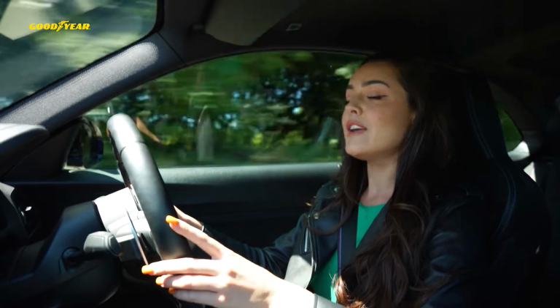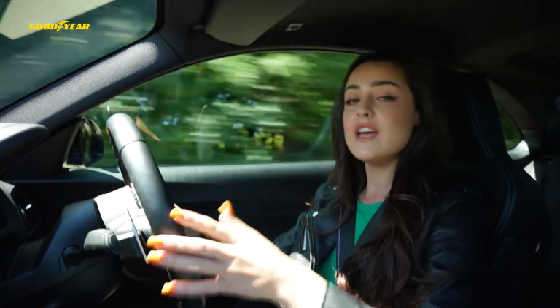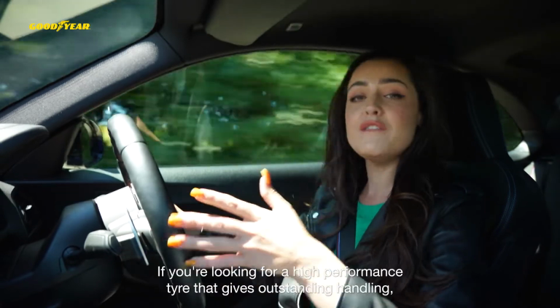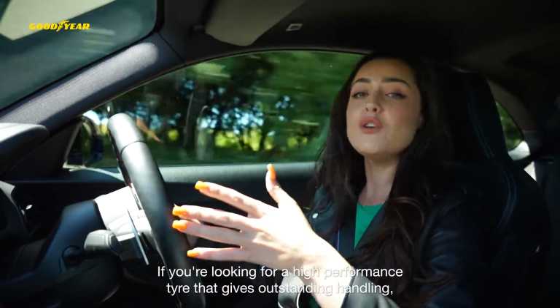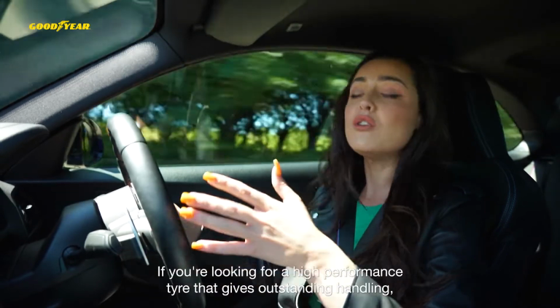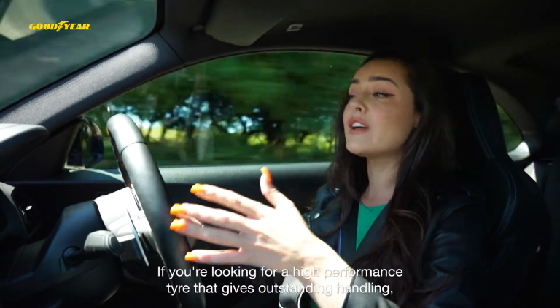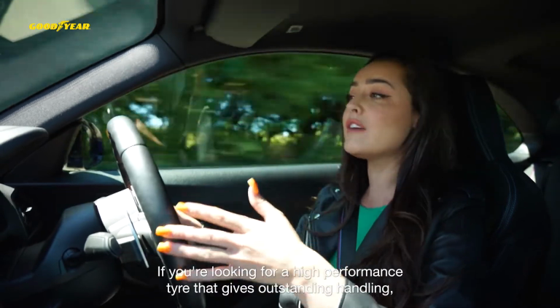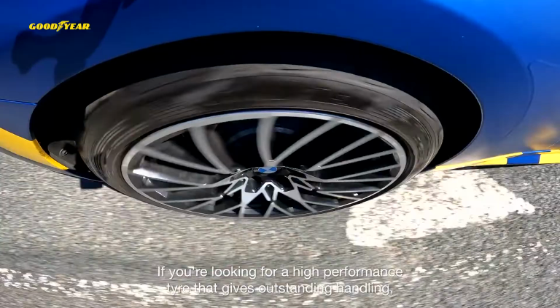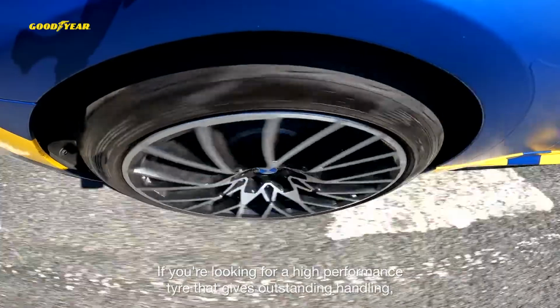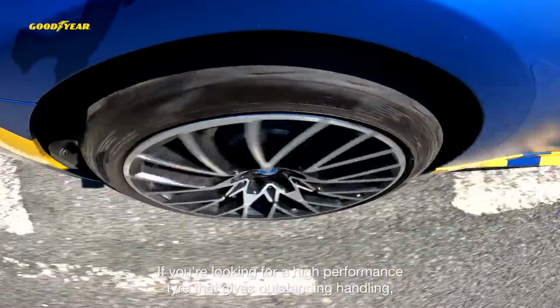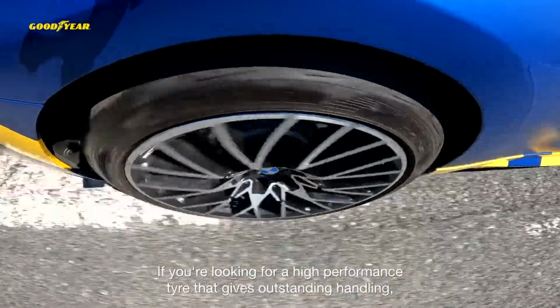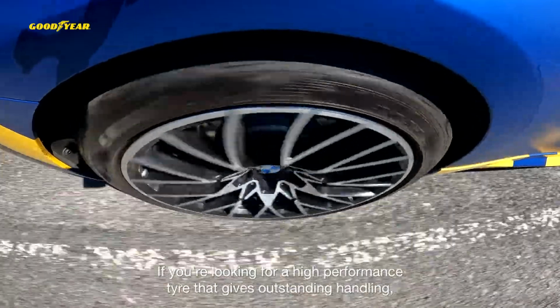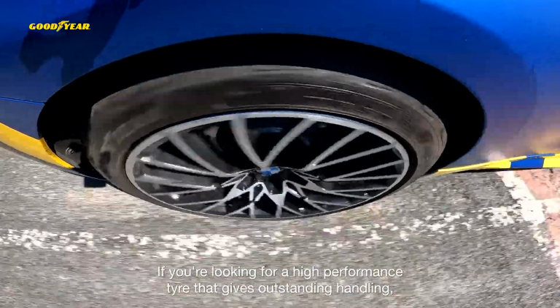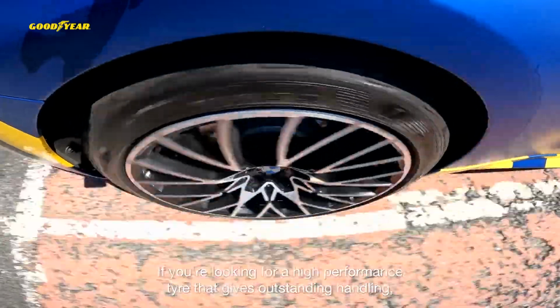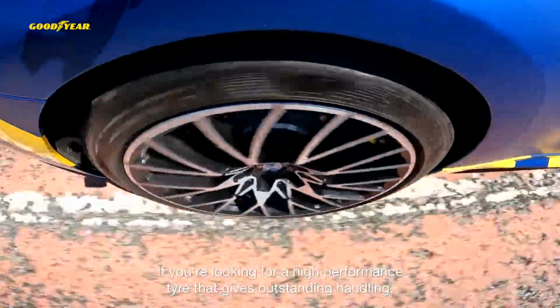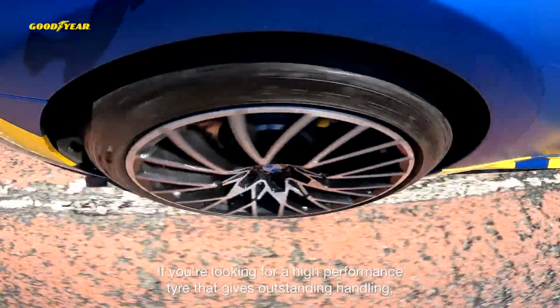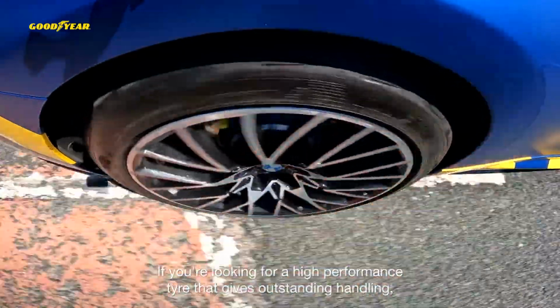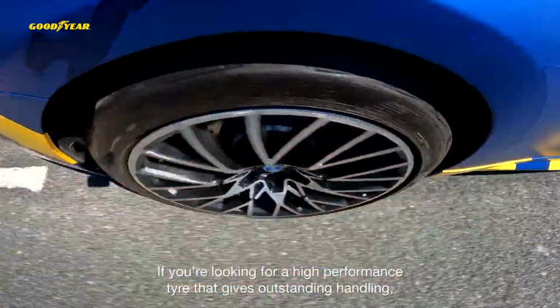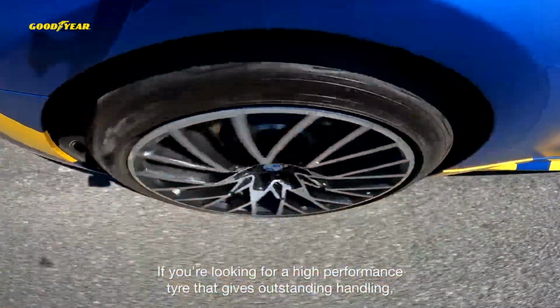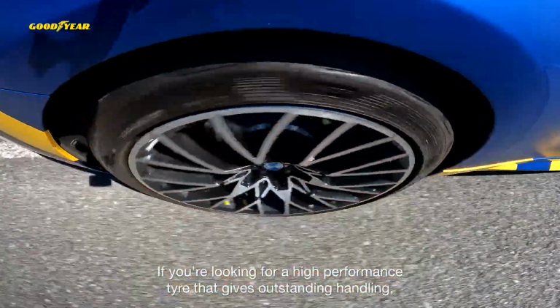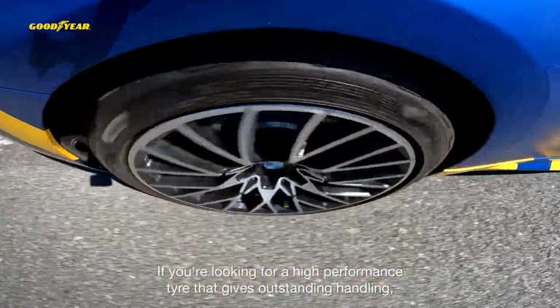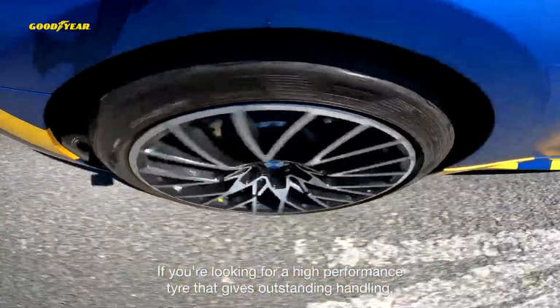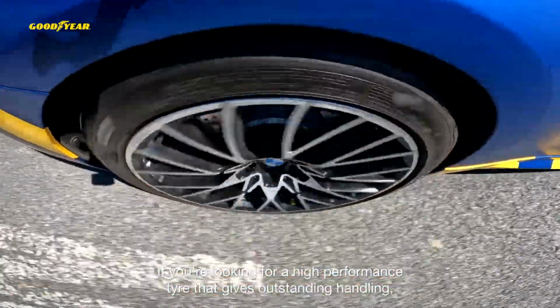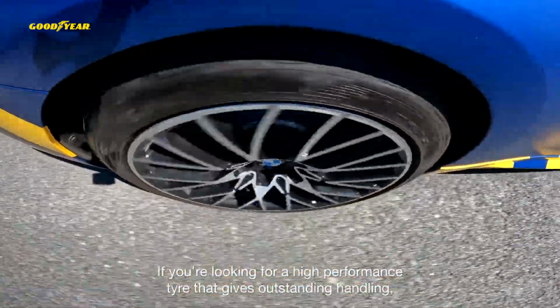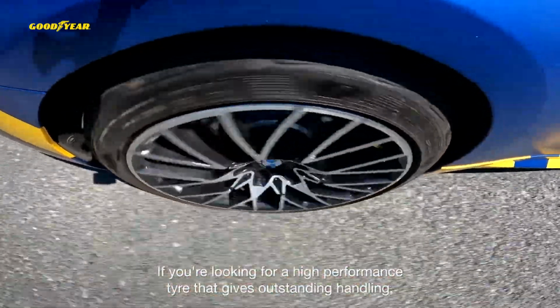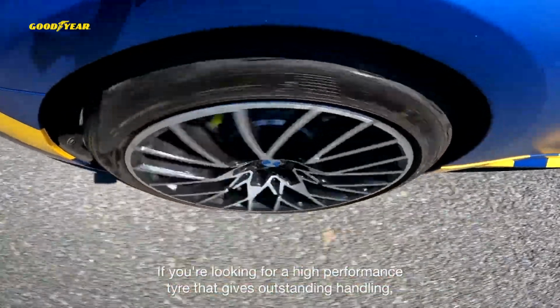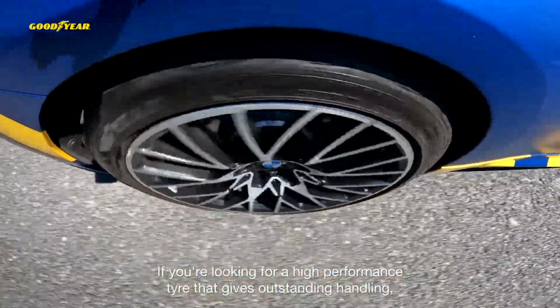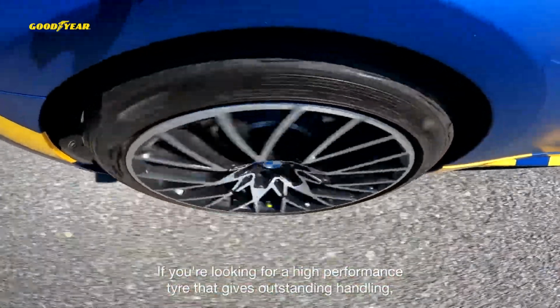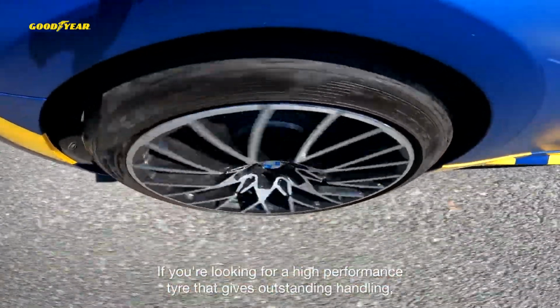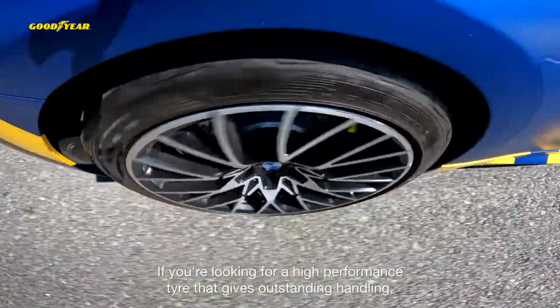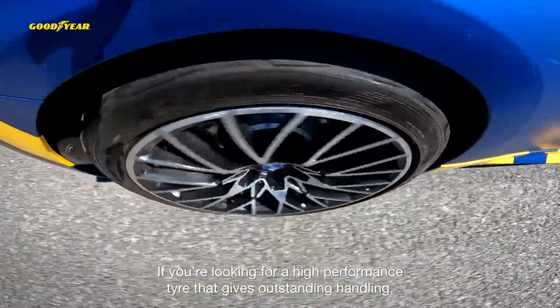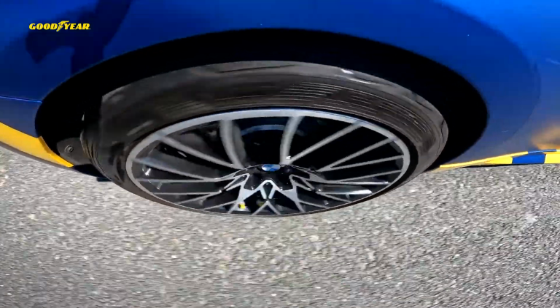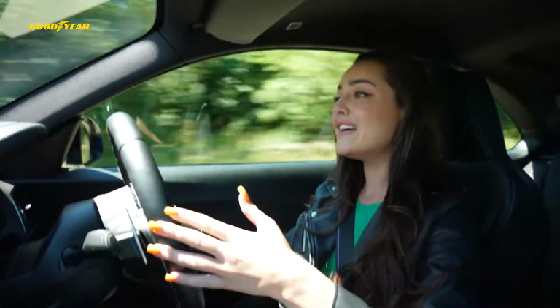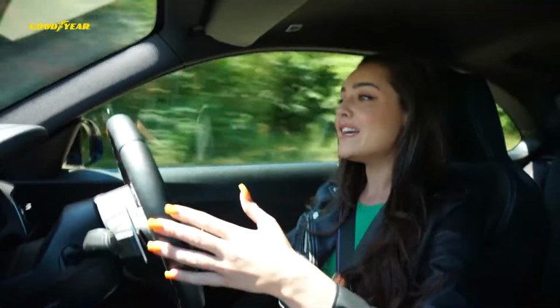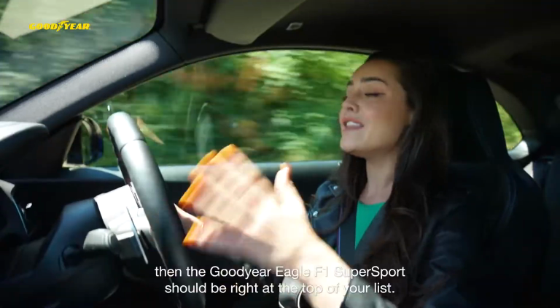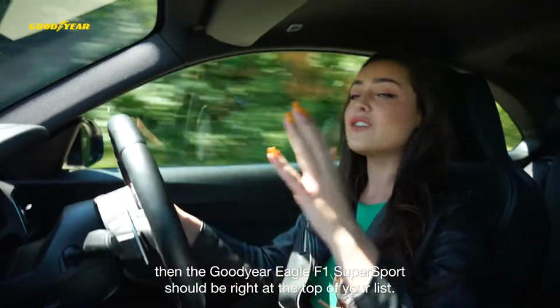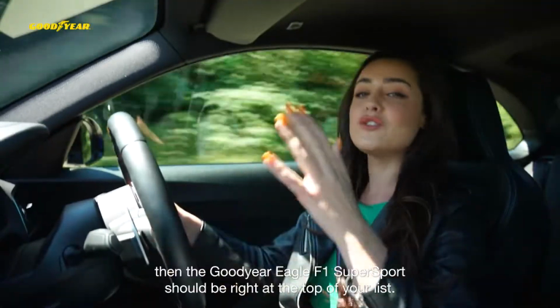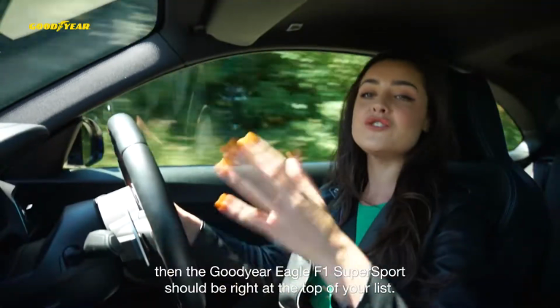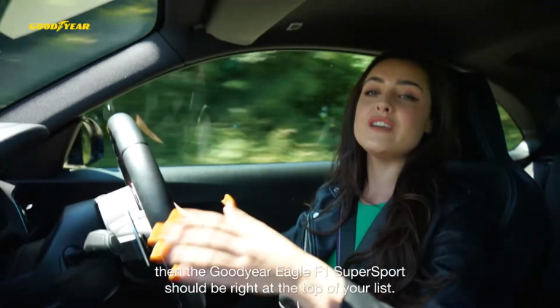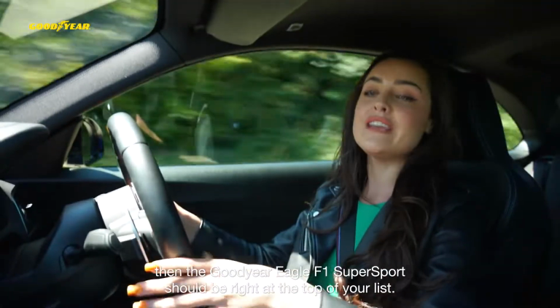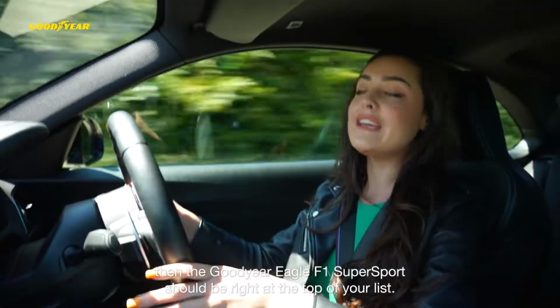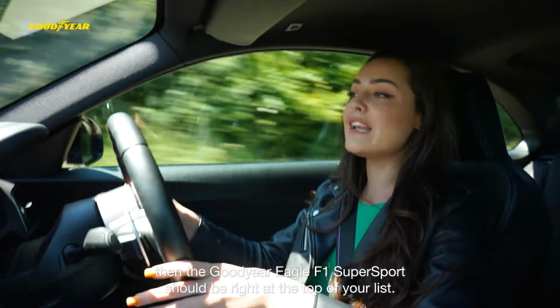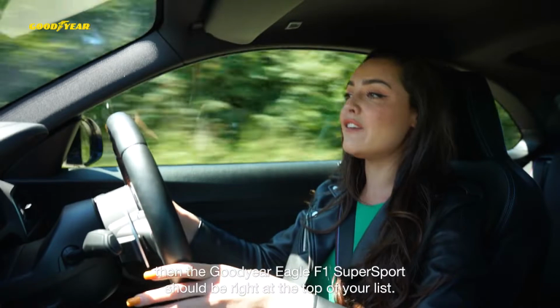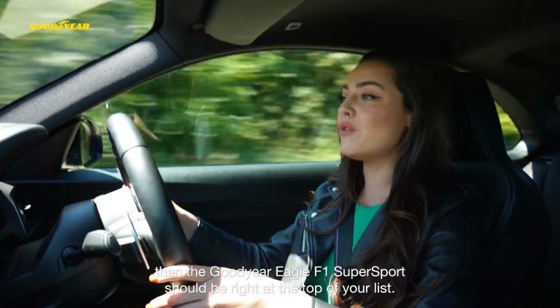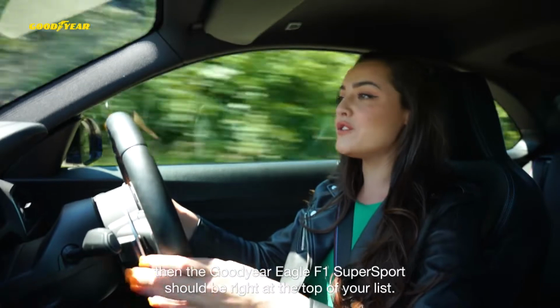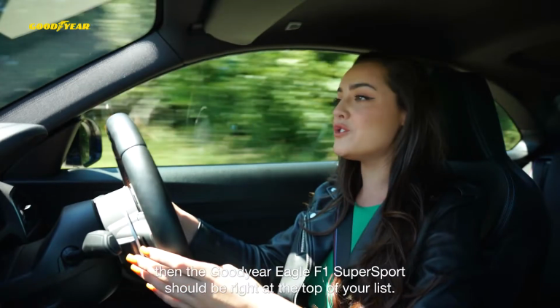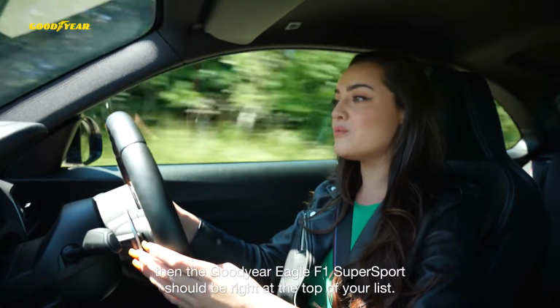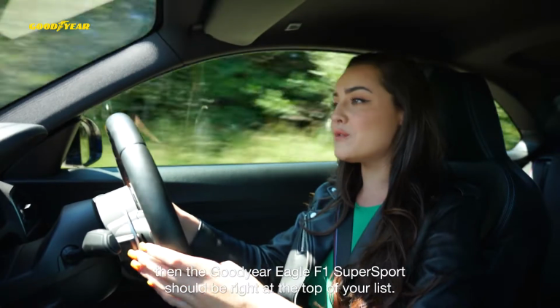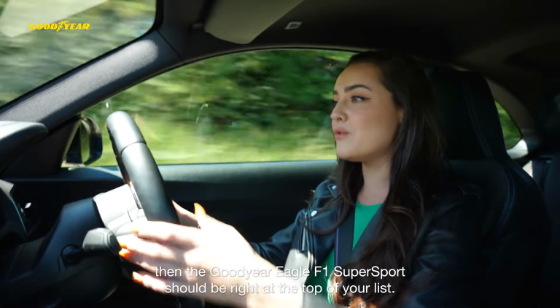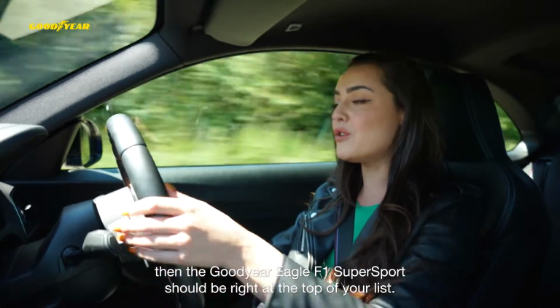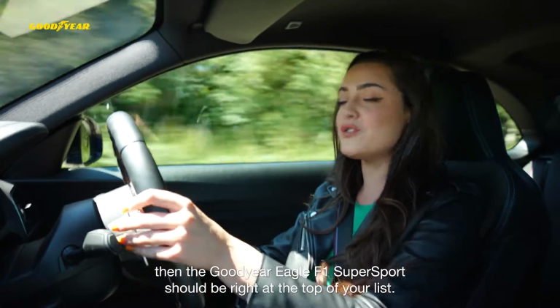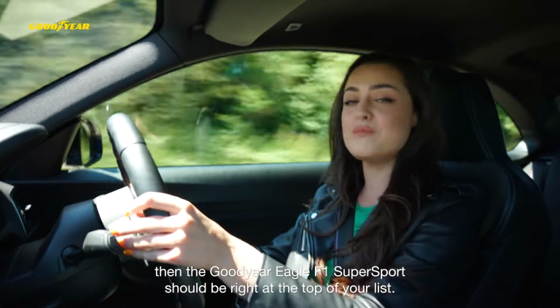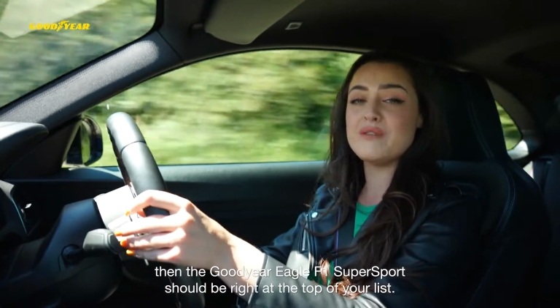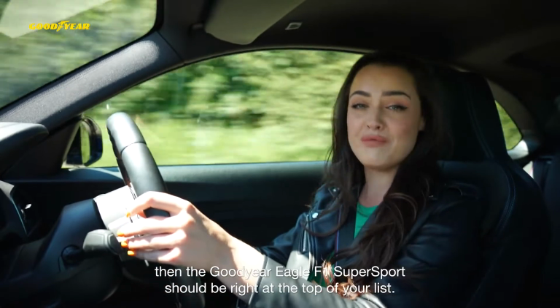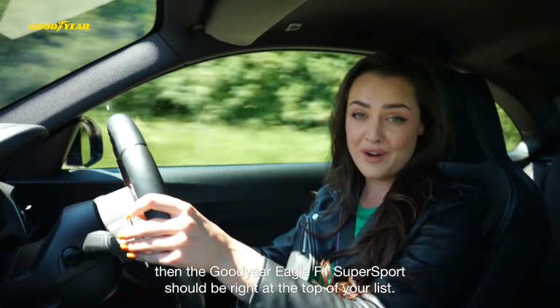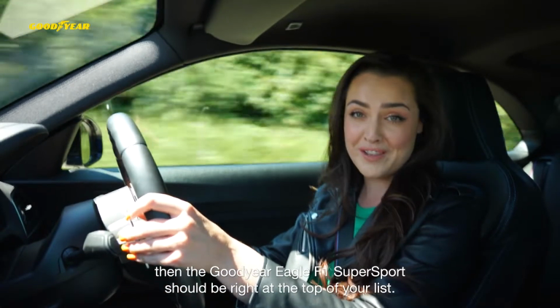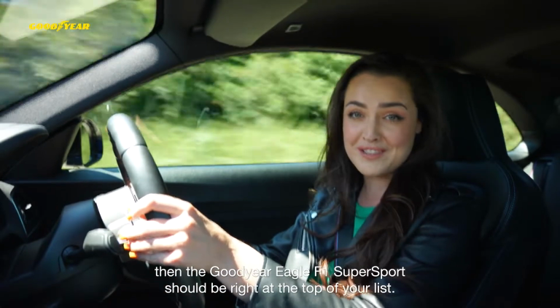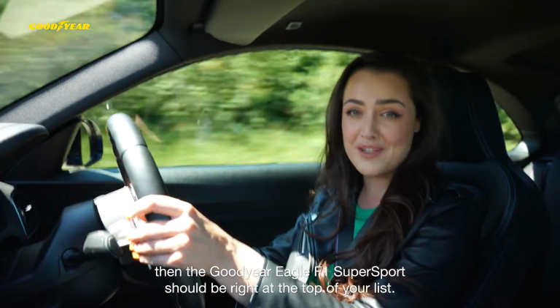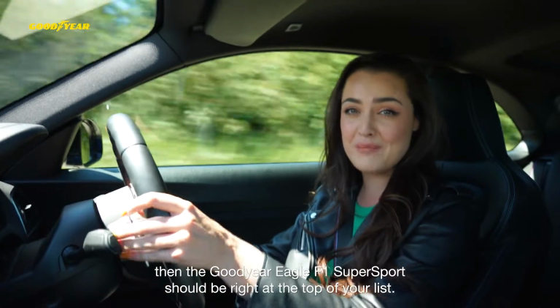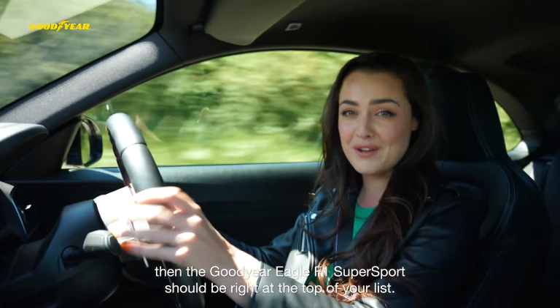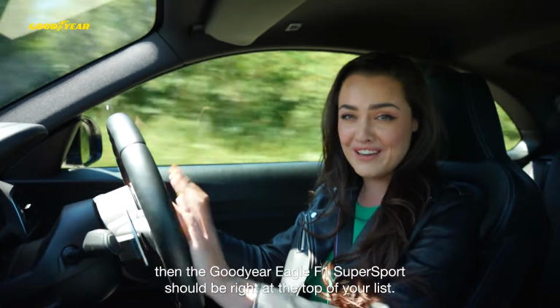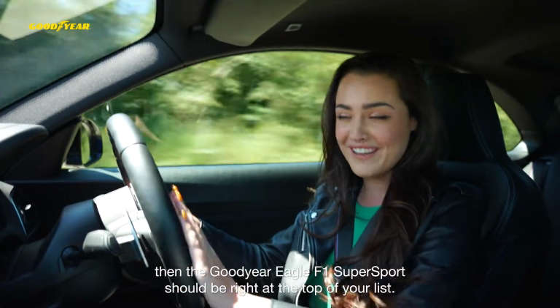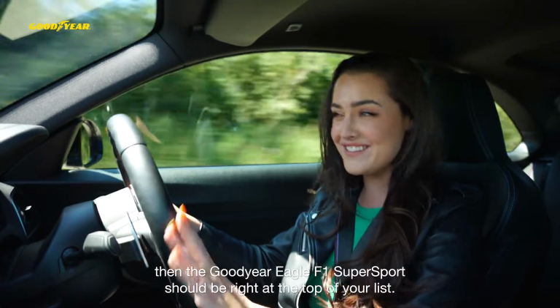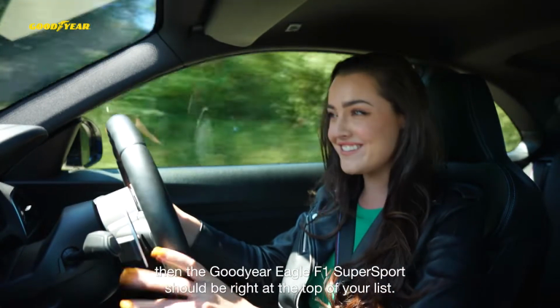If you're looking for a high-performance tyre that gives outstanding handling, then the Goodyear Eagle F1 Supersport should be right at the top of your list.